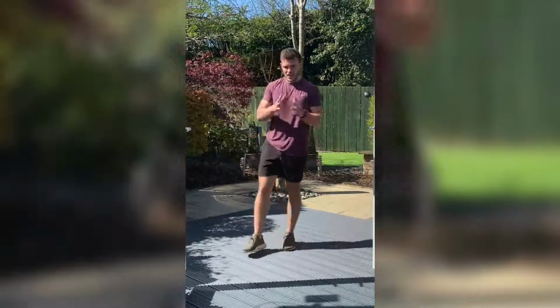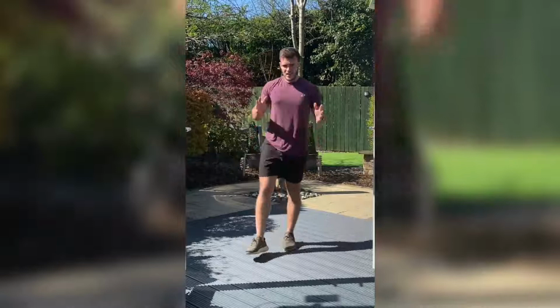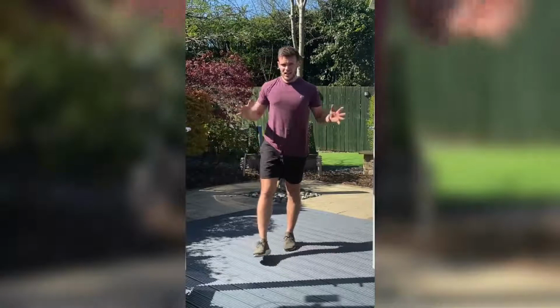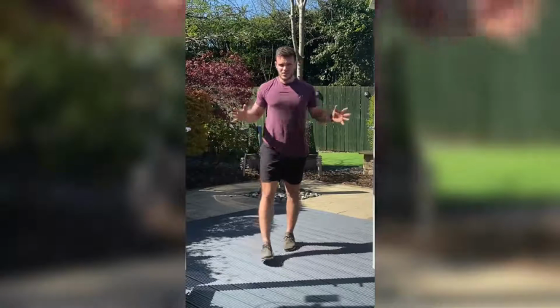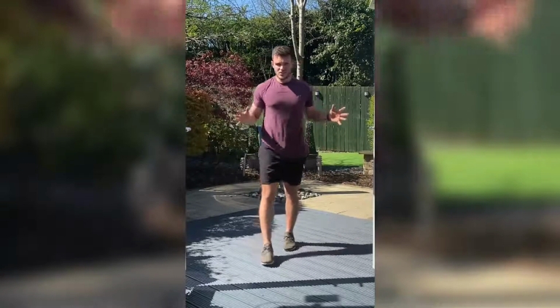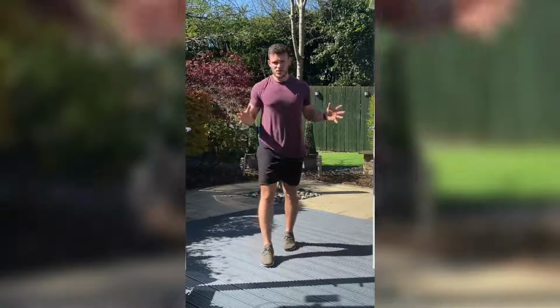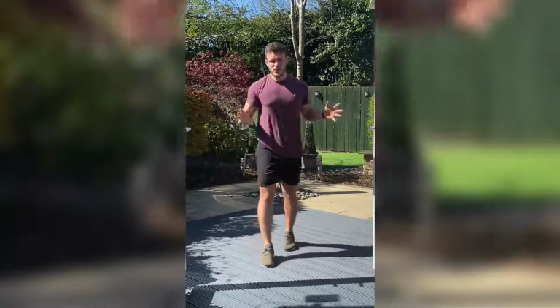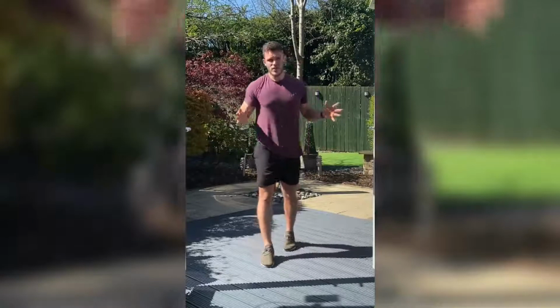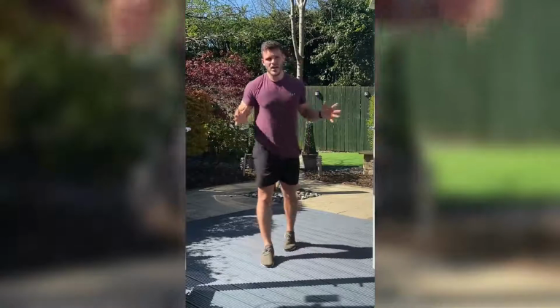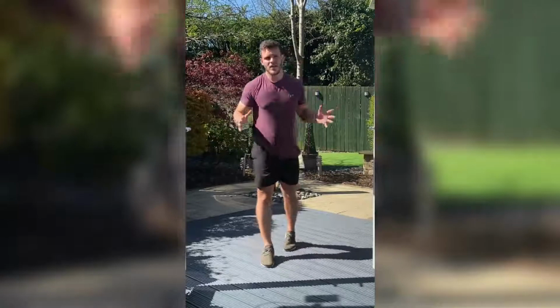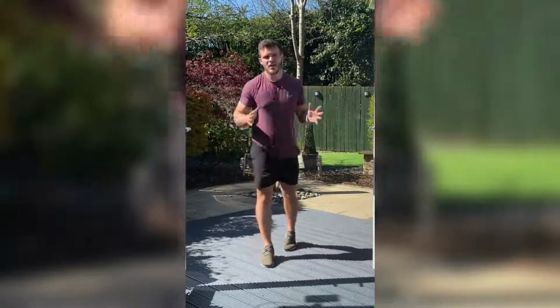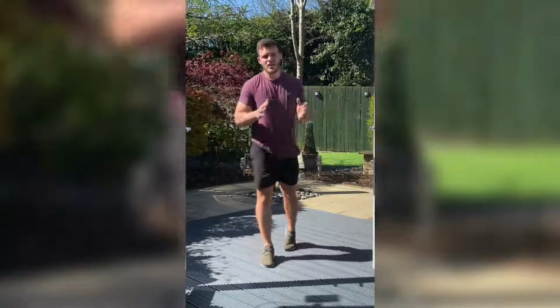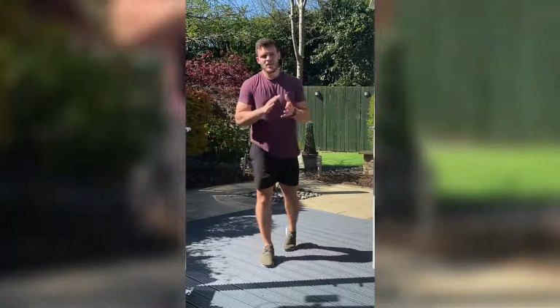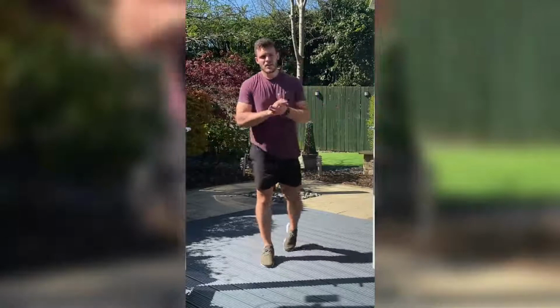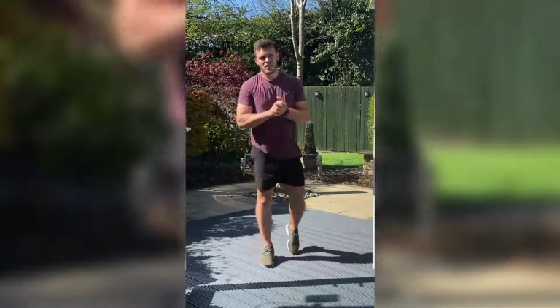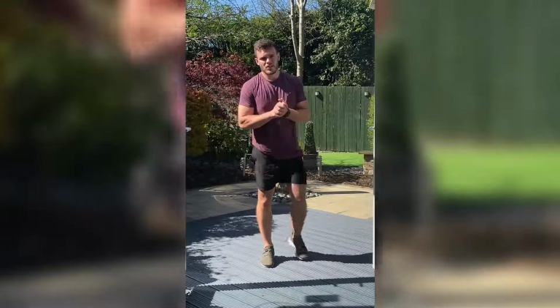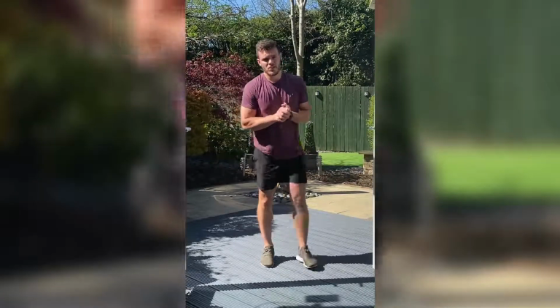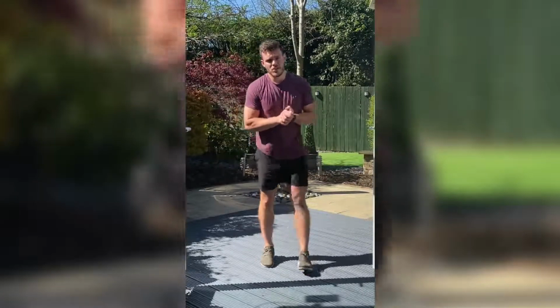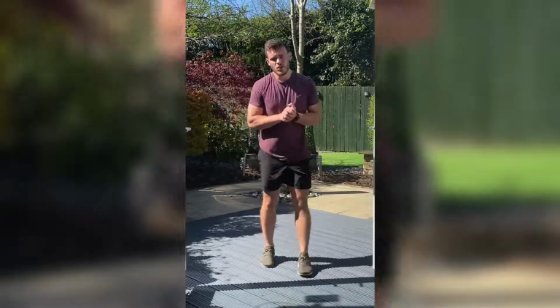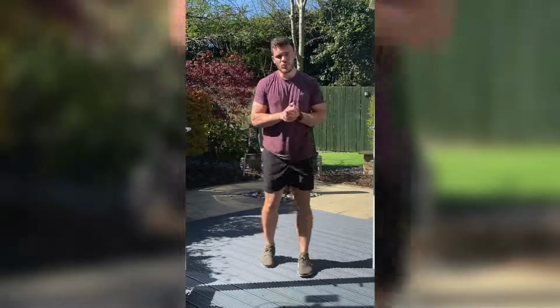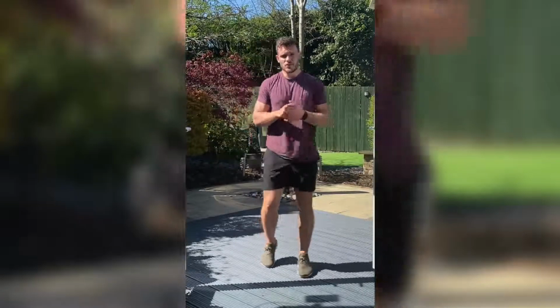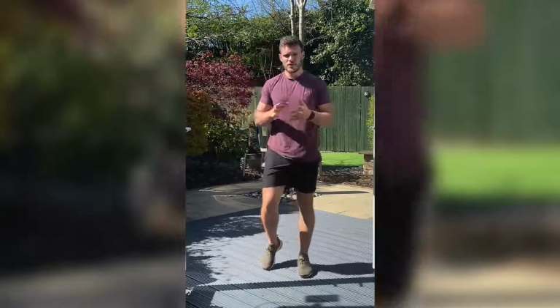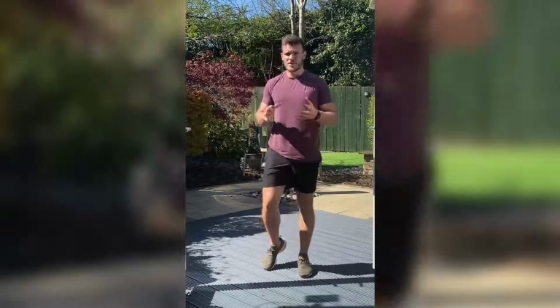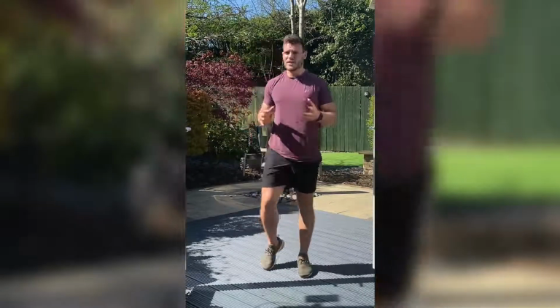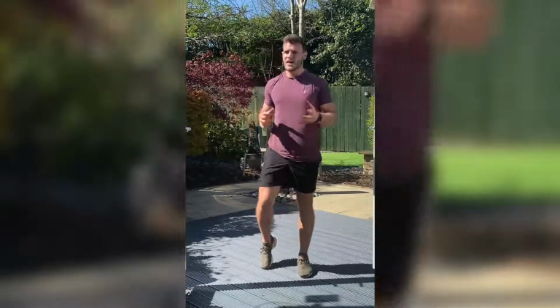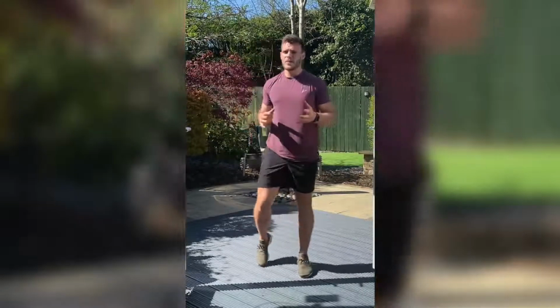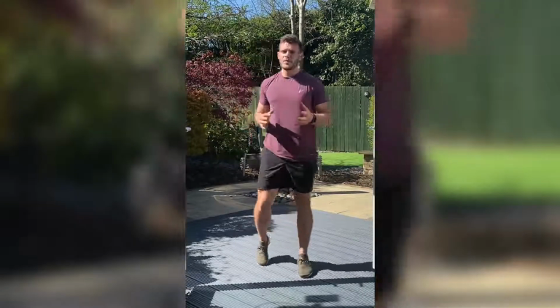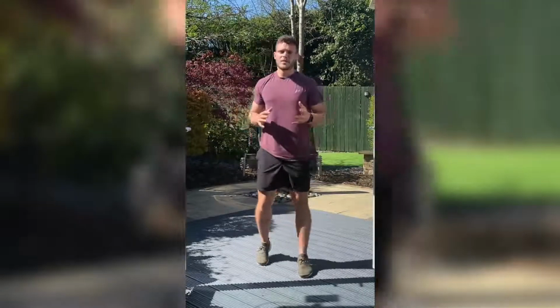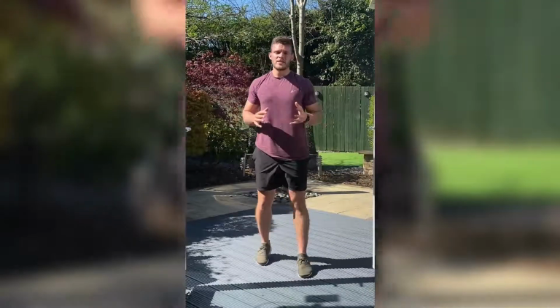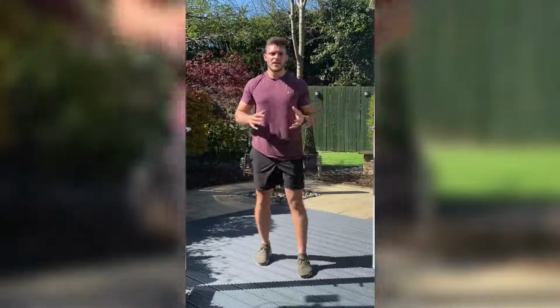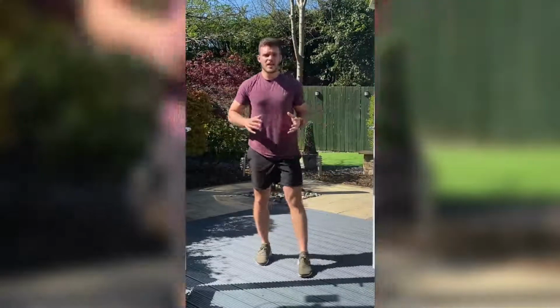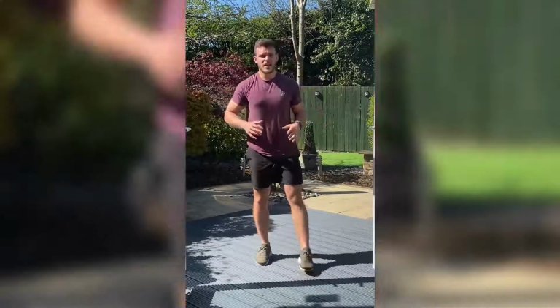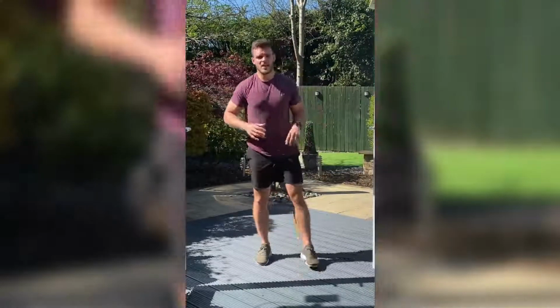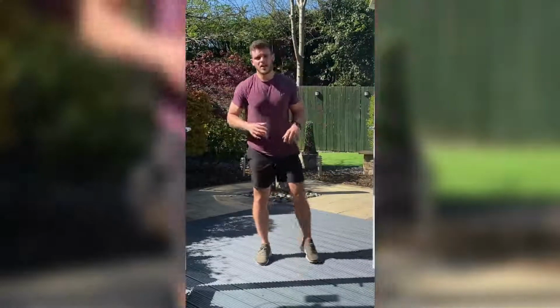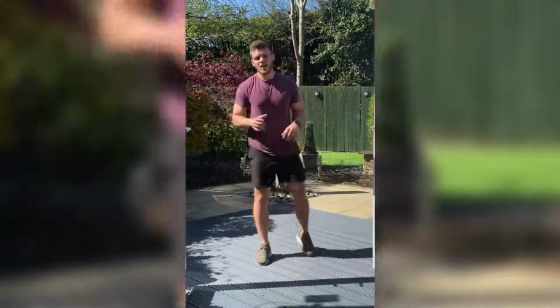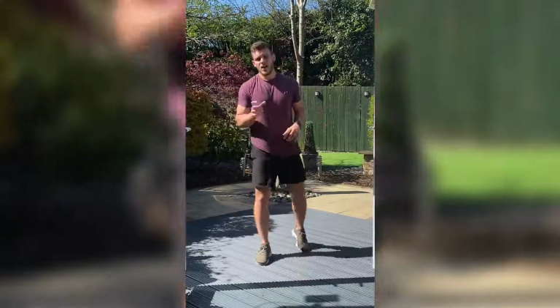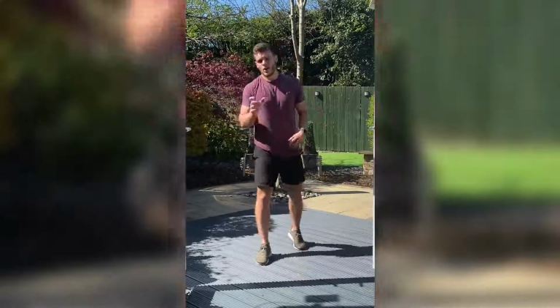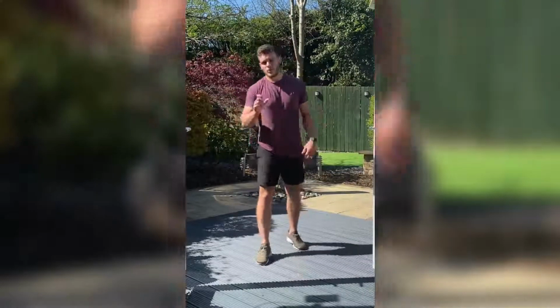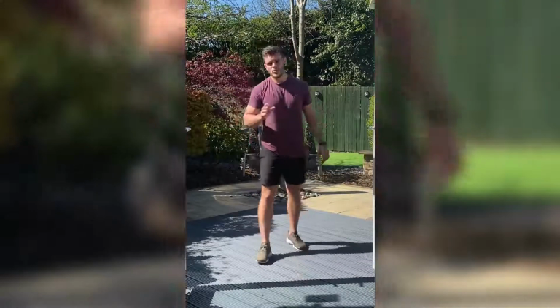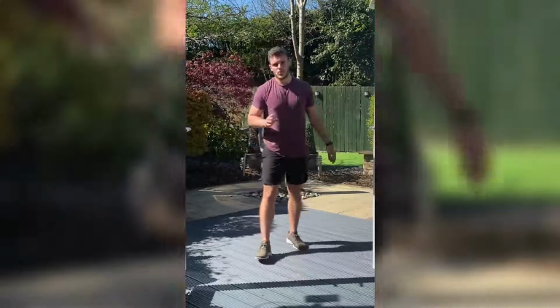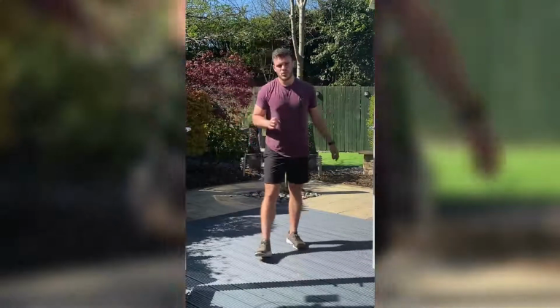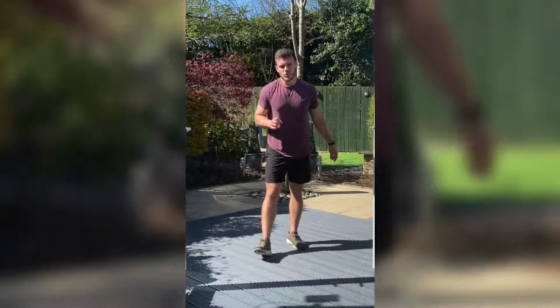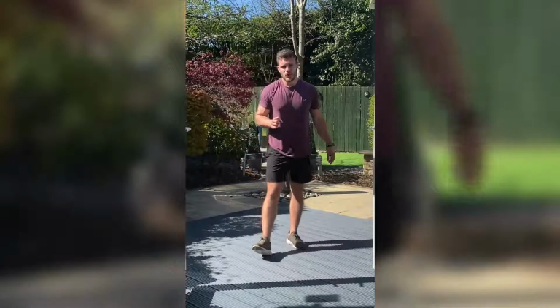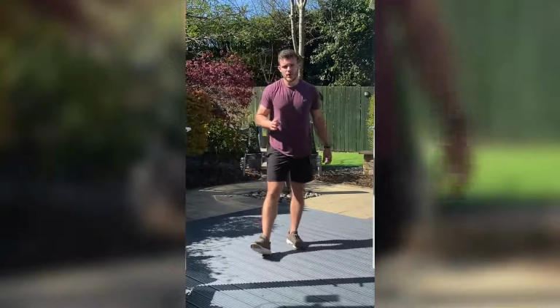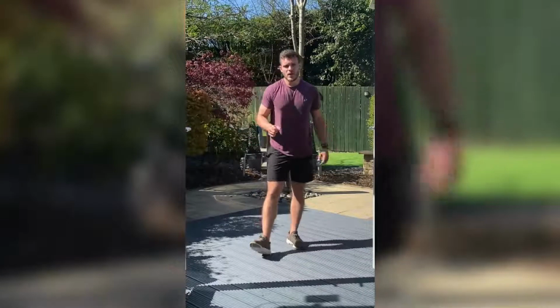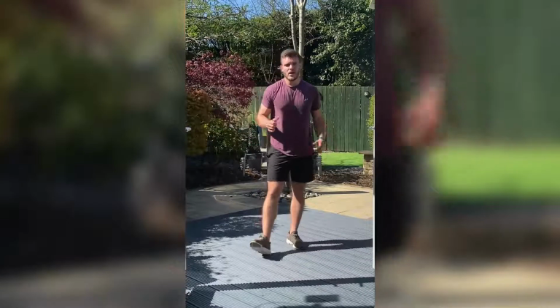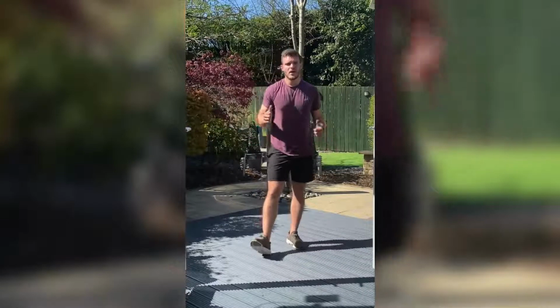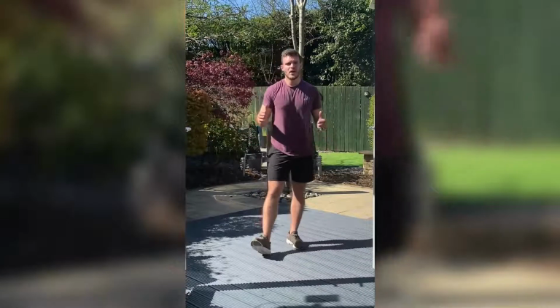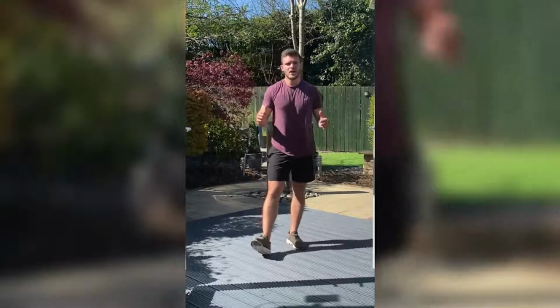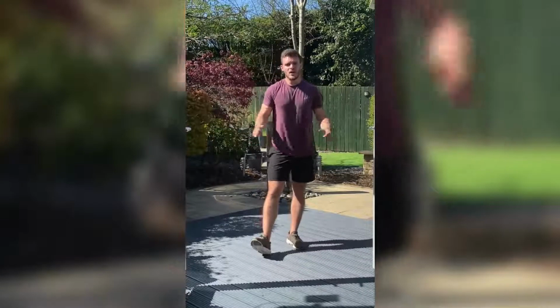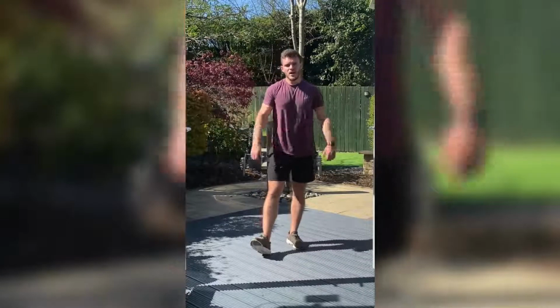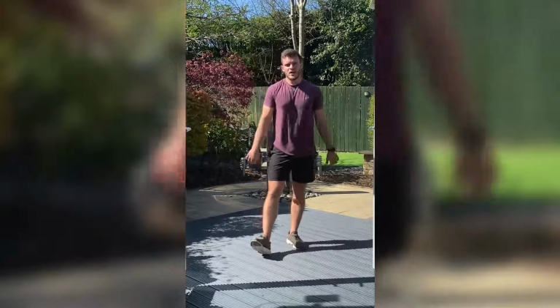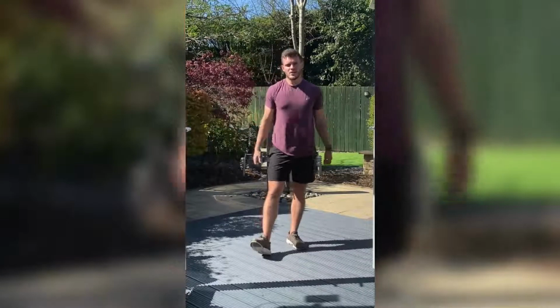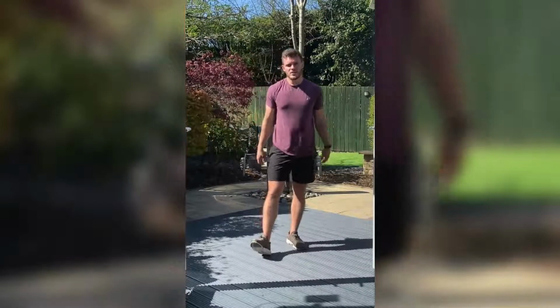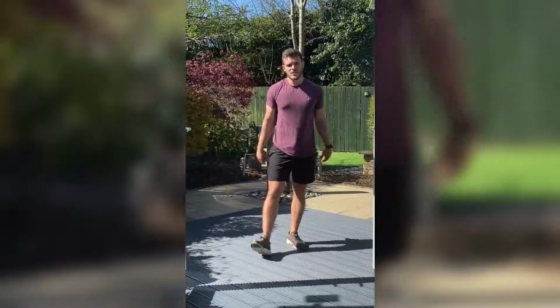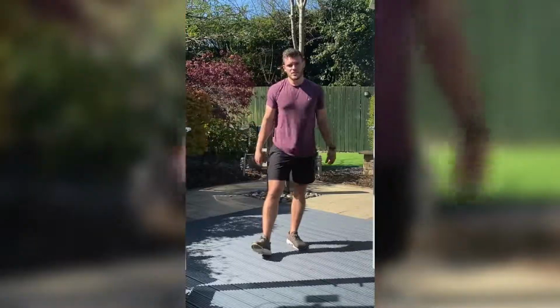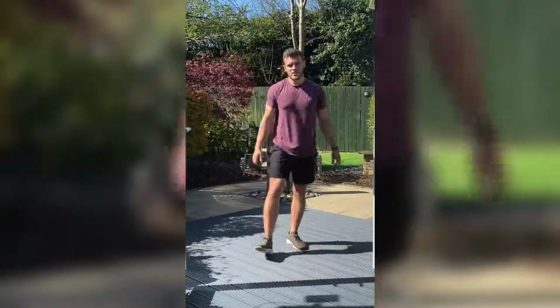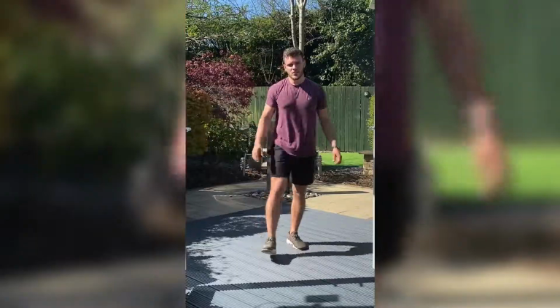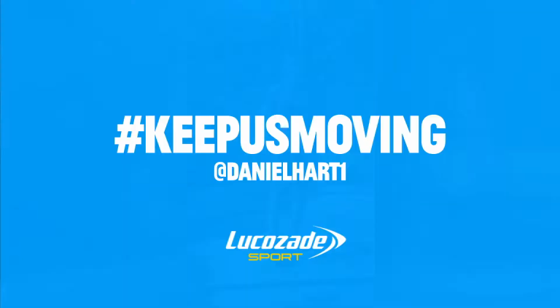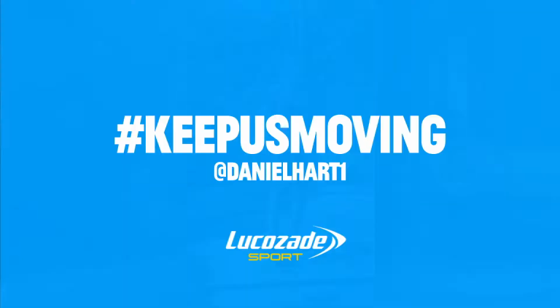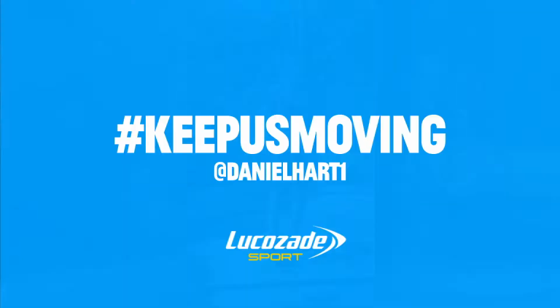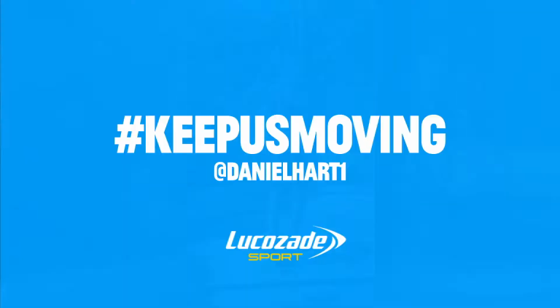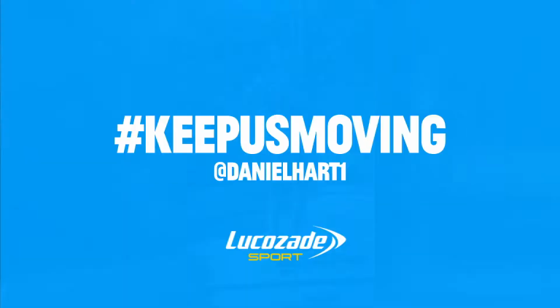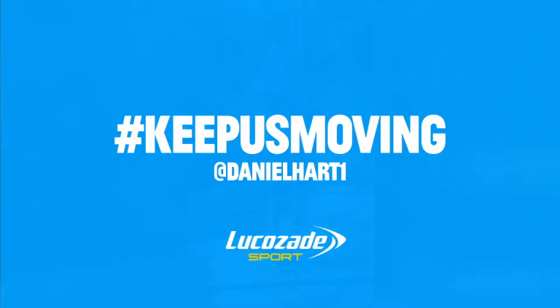Guys, that is us done. Thank you so much for your time with me today. Hope you enjoyed the workout, and I'll see you soon — take care.